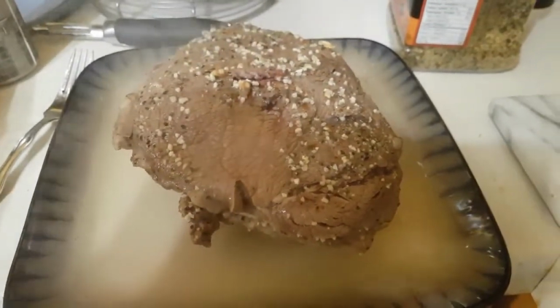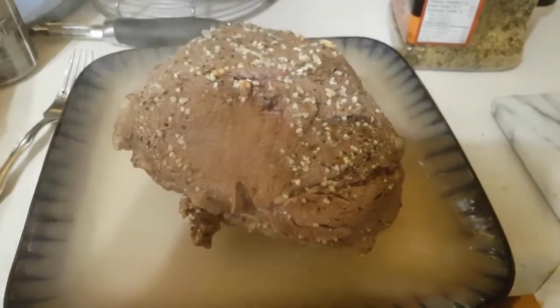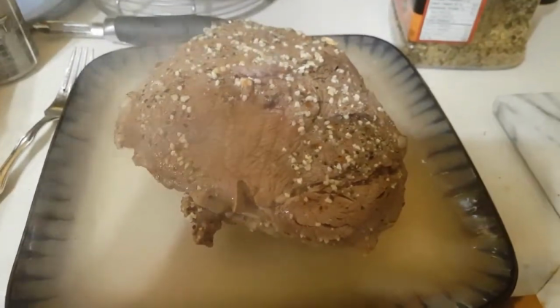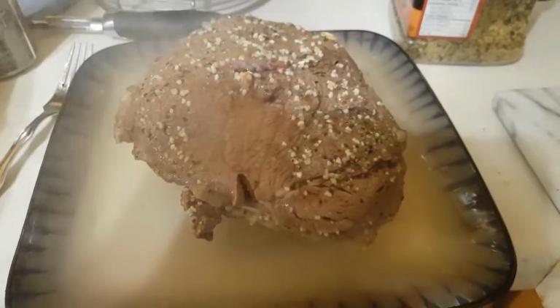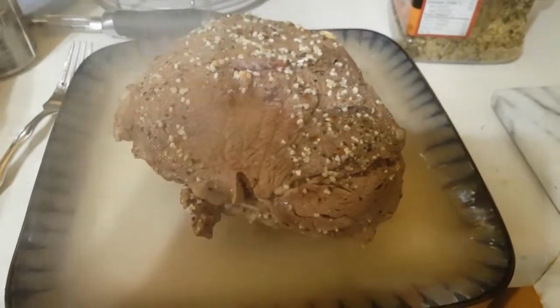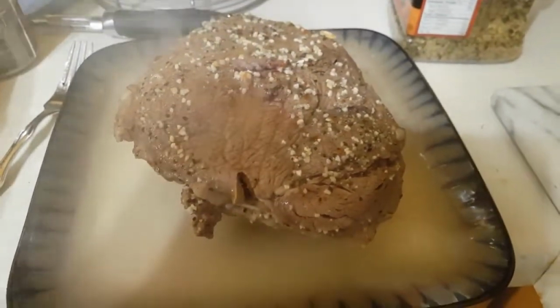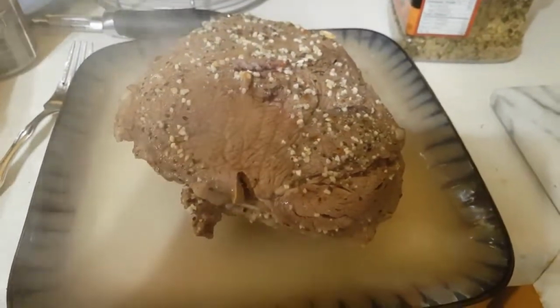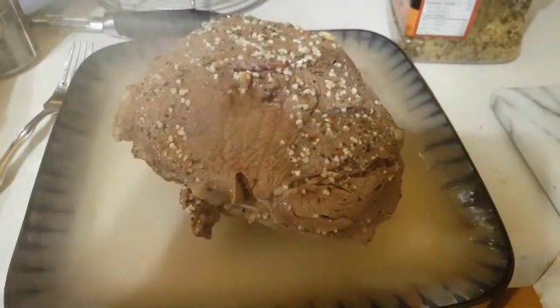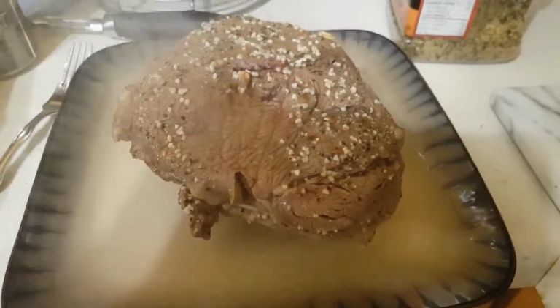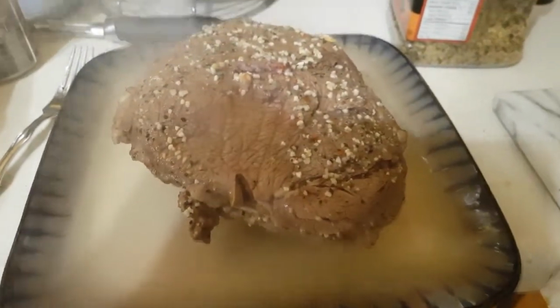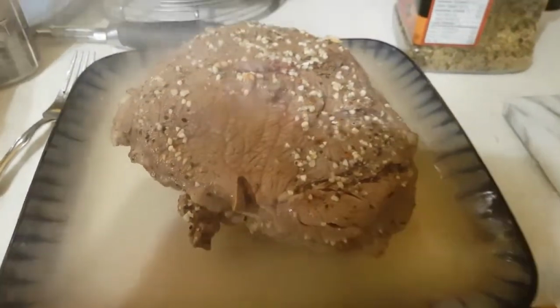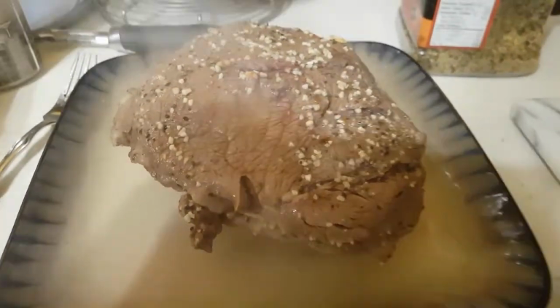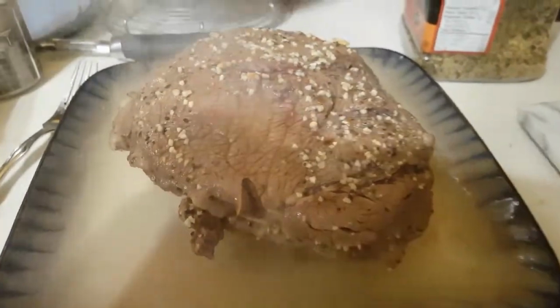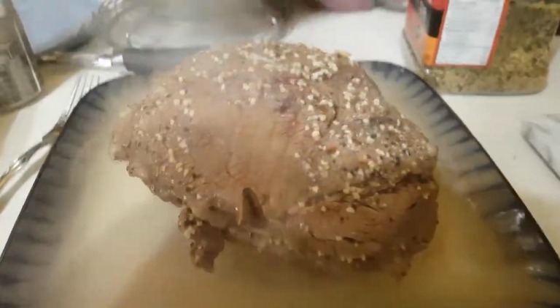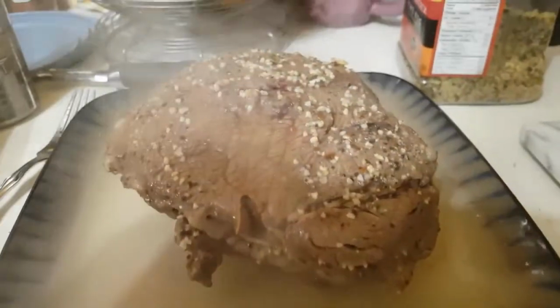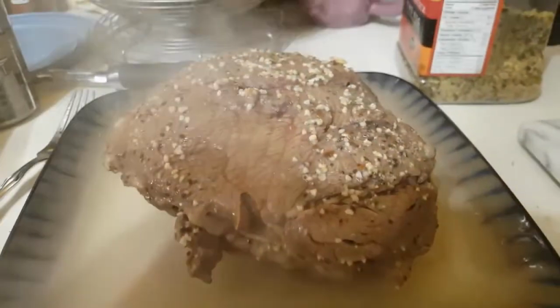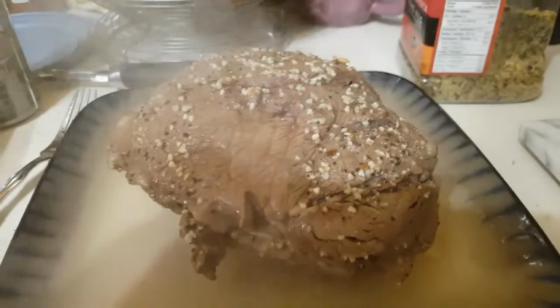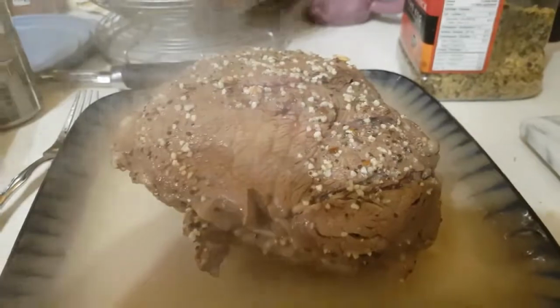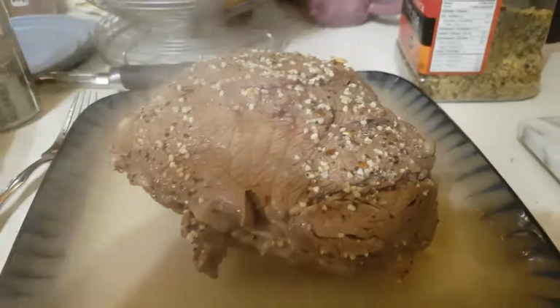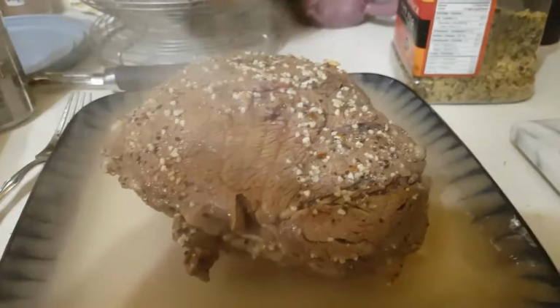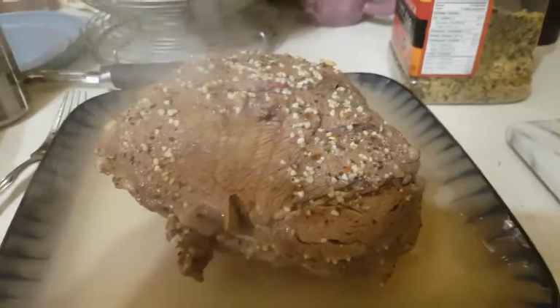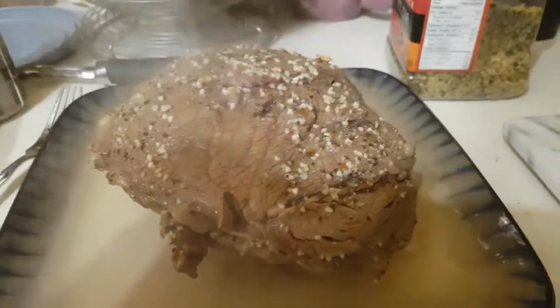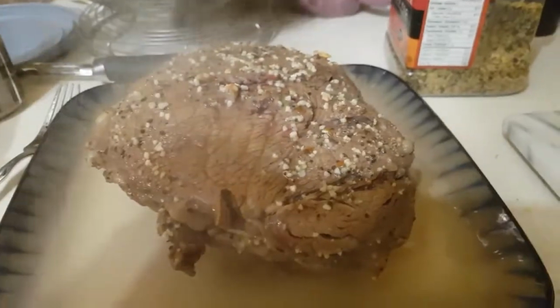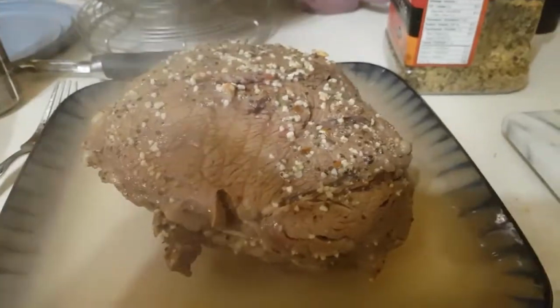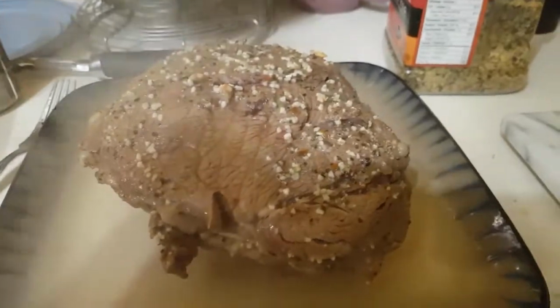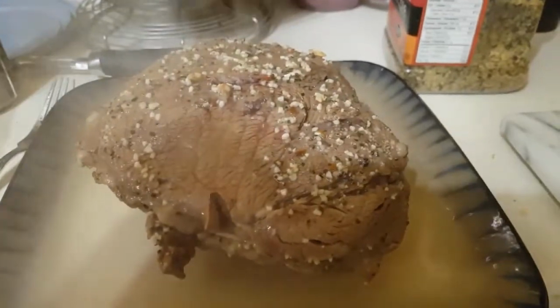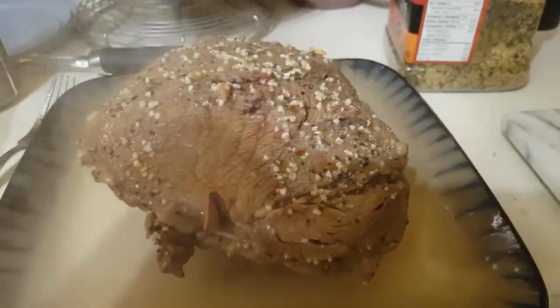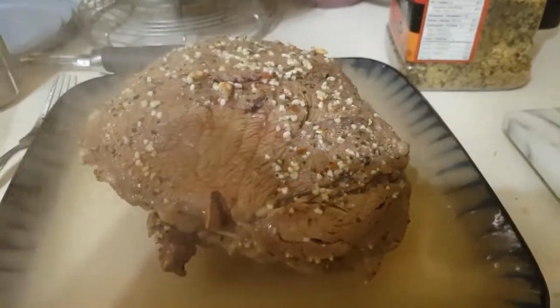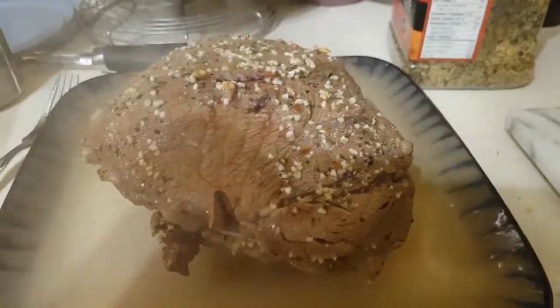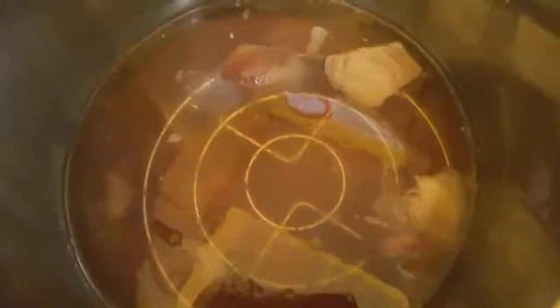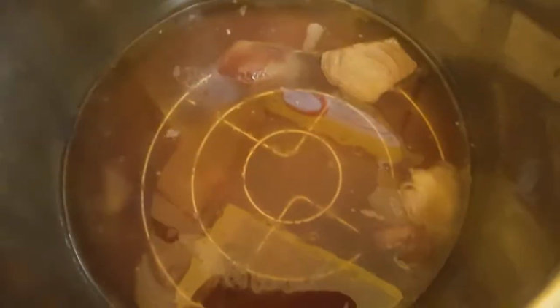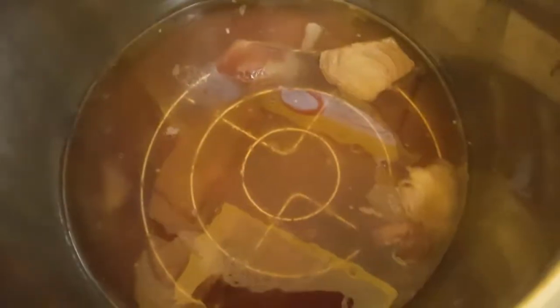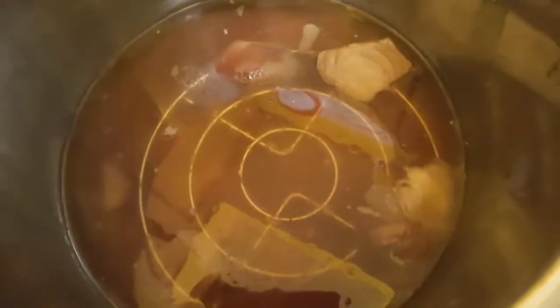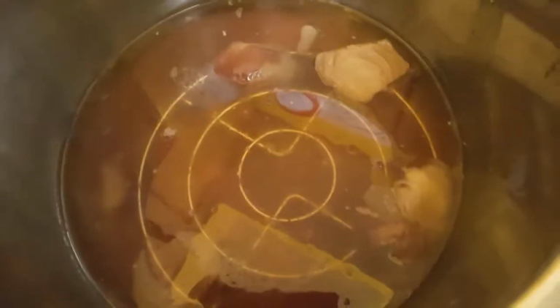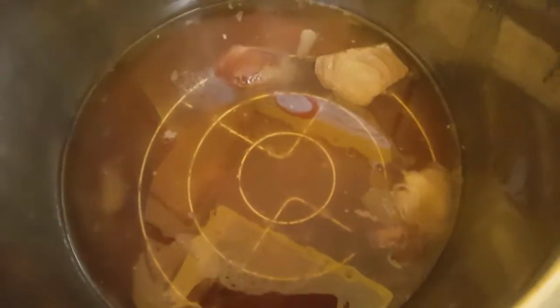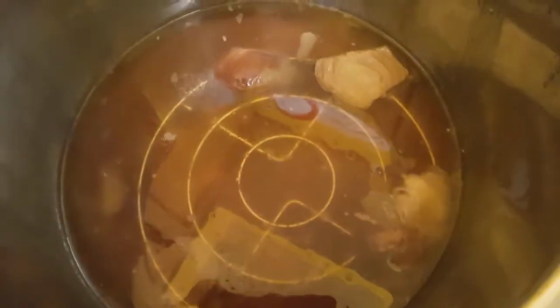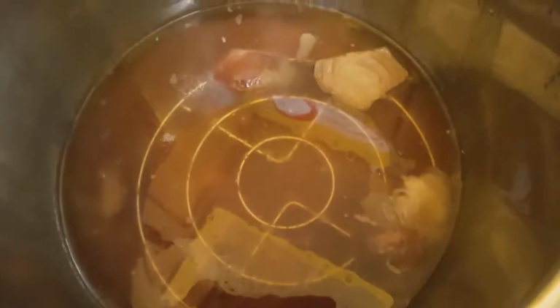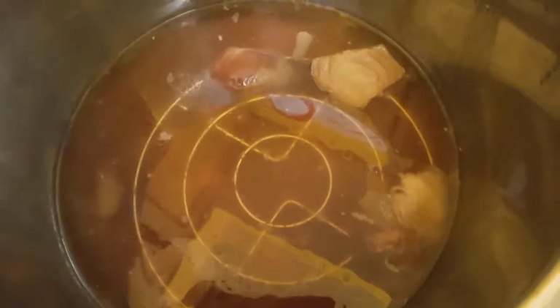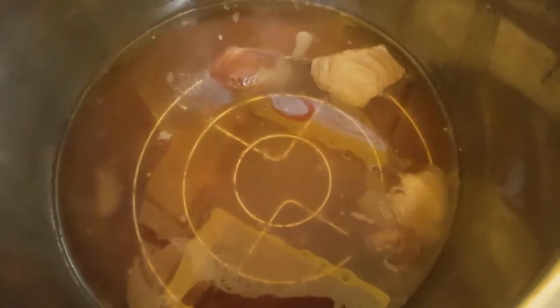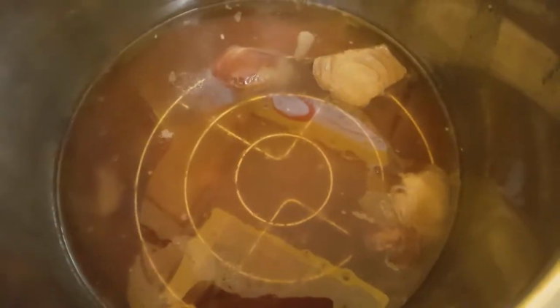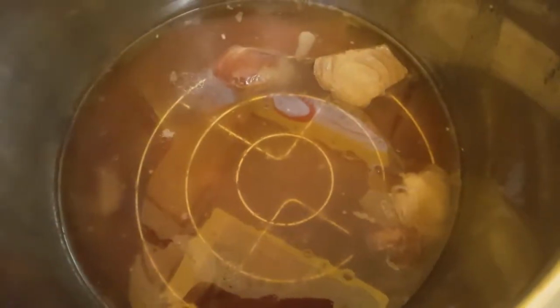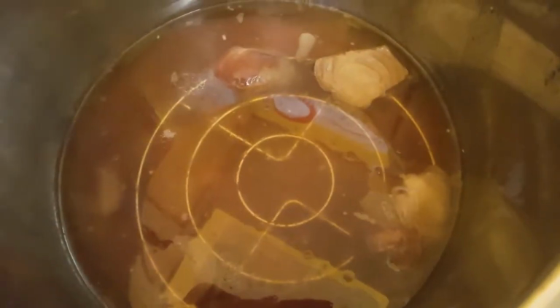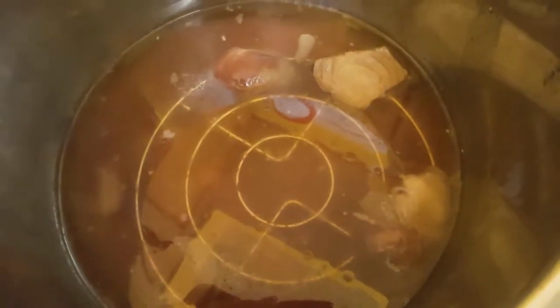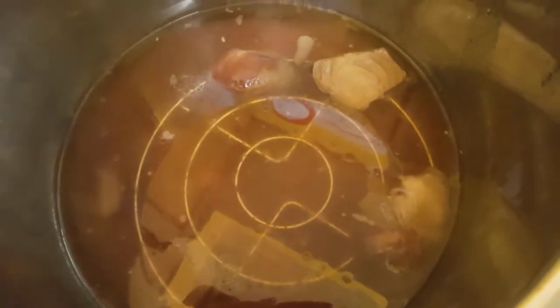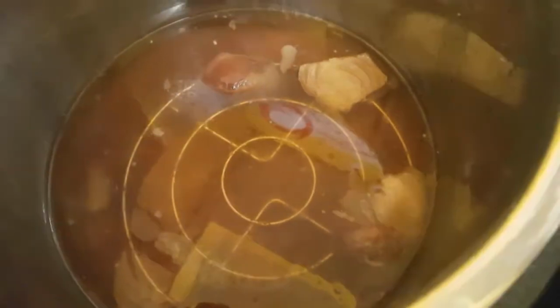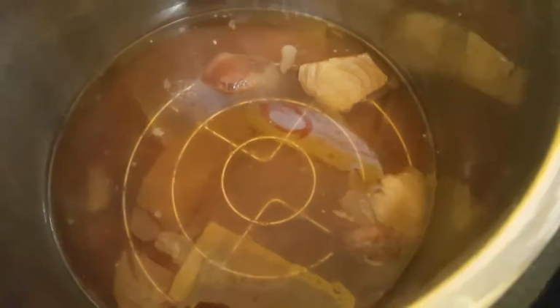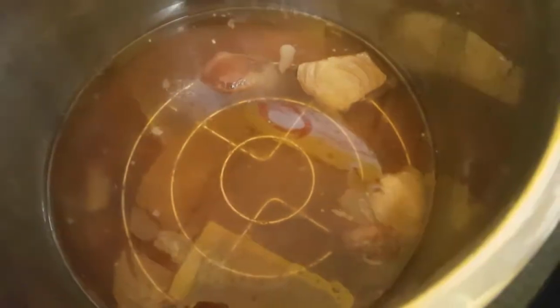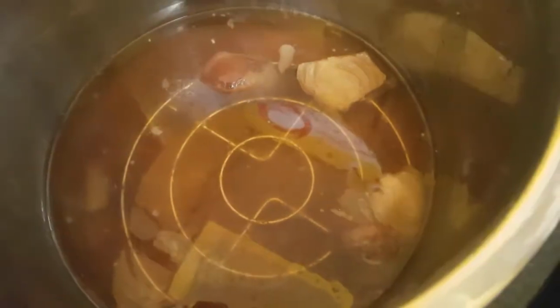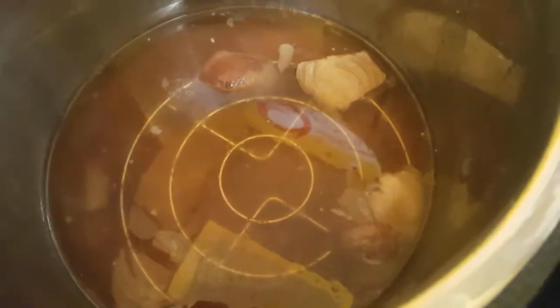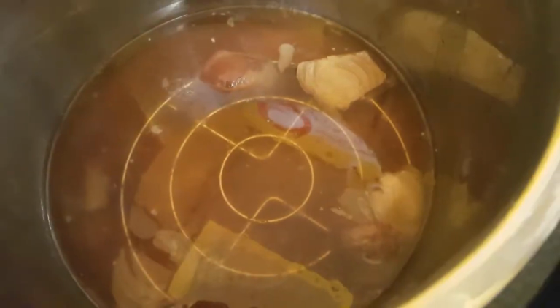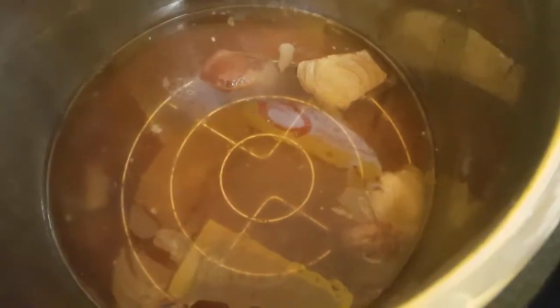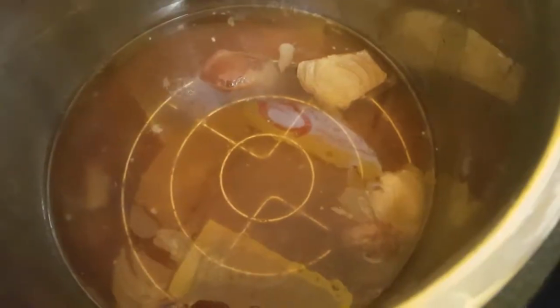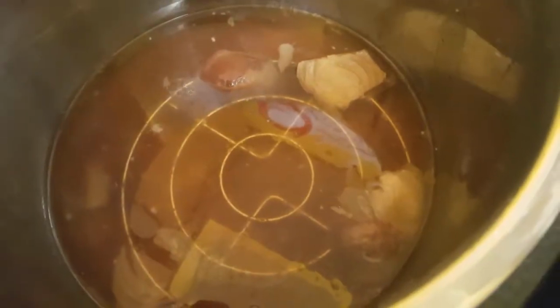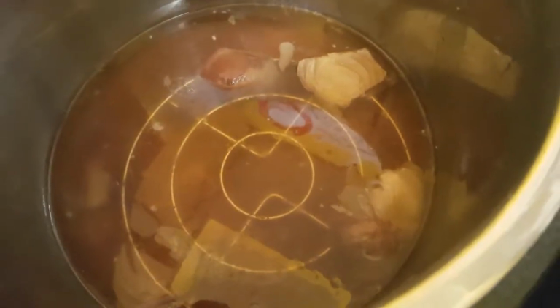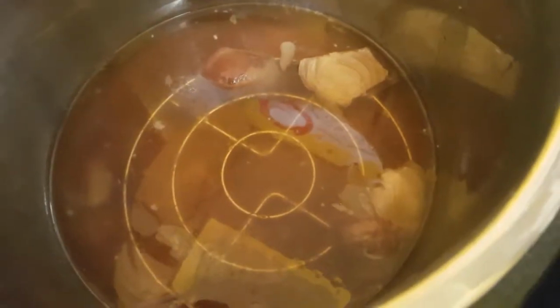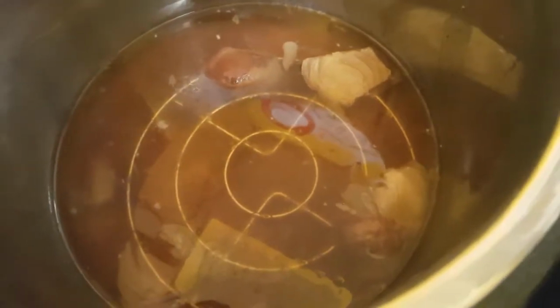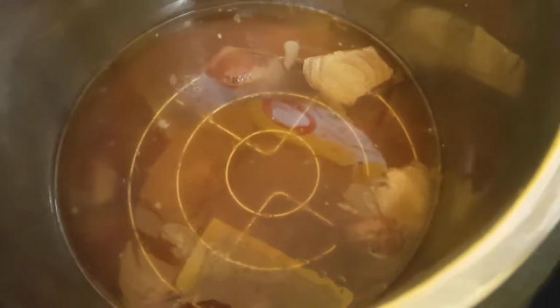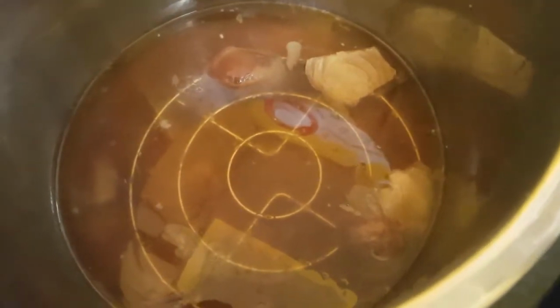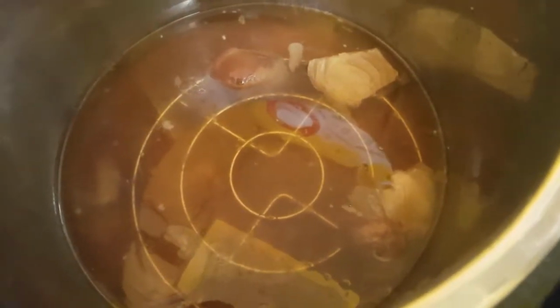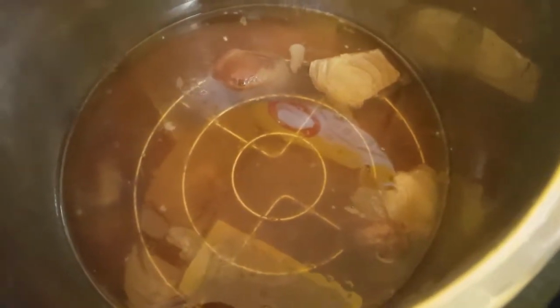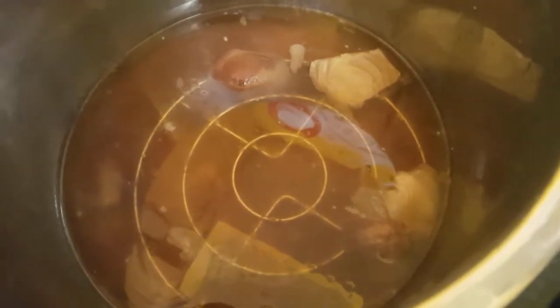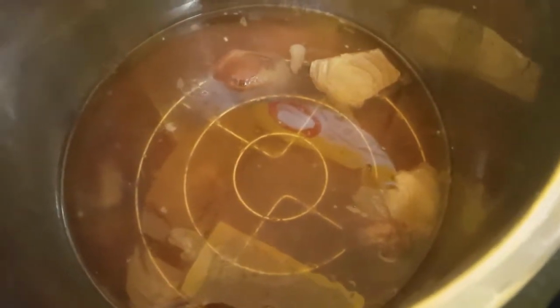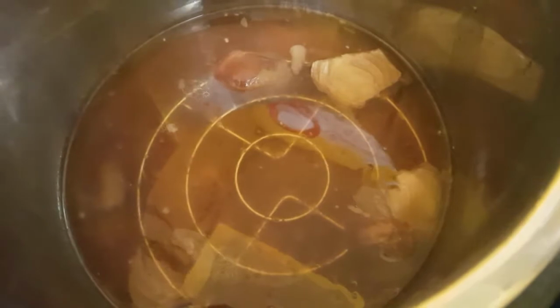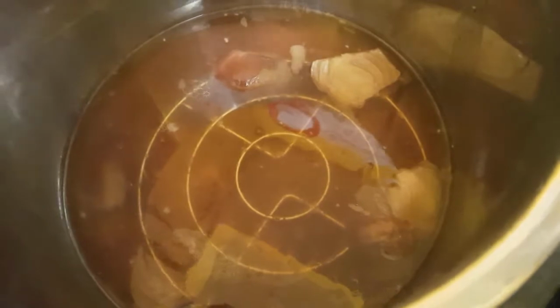After your 60 minutes, you're gonna let it naturally release. And now you can take this and make some gravy.